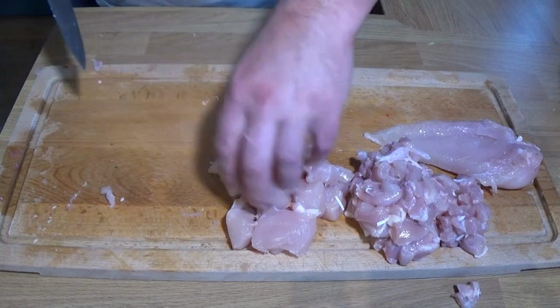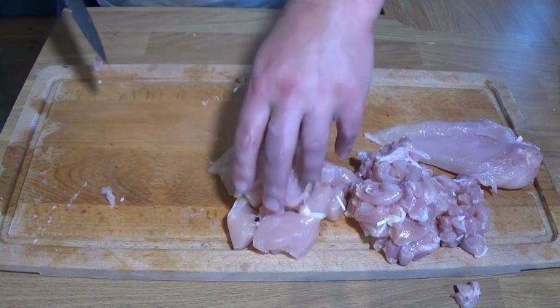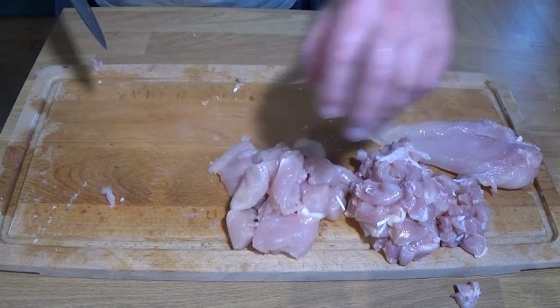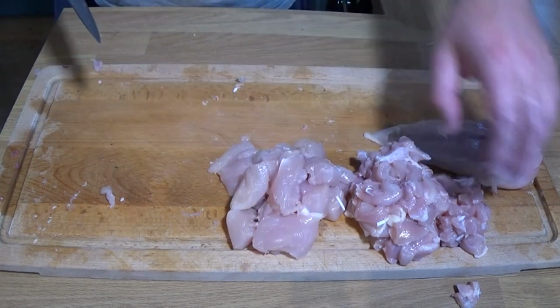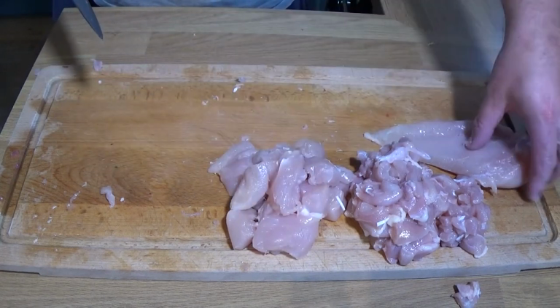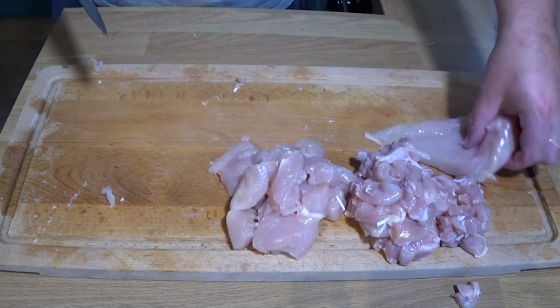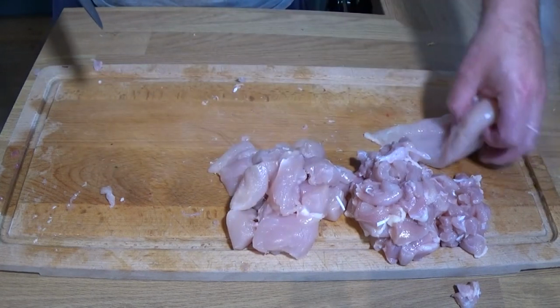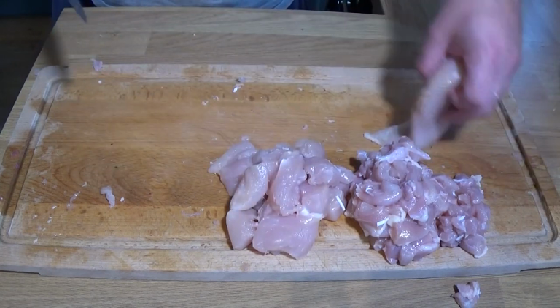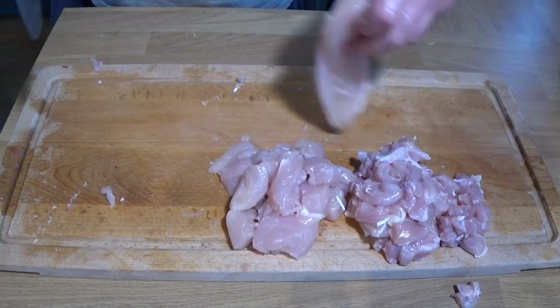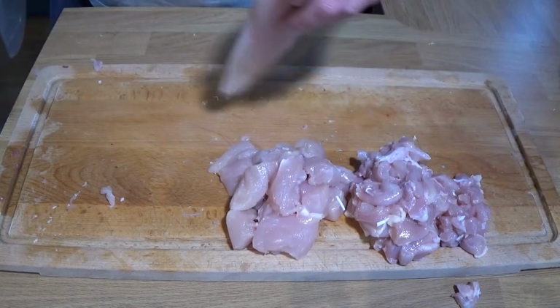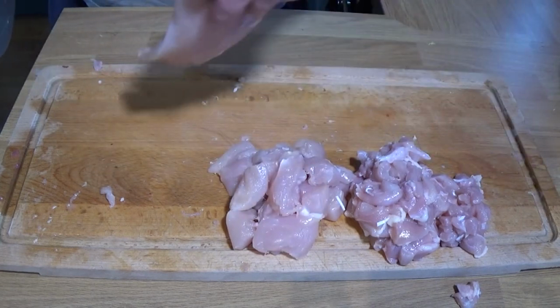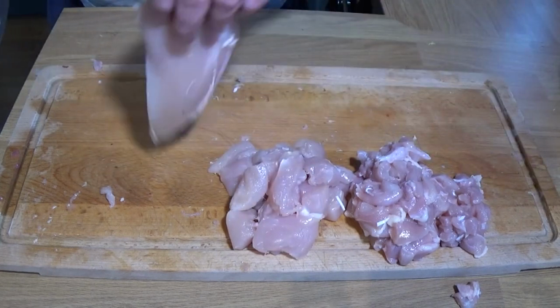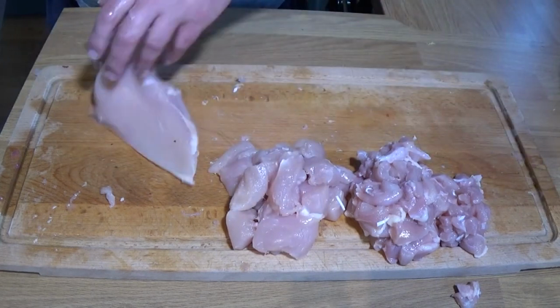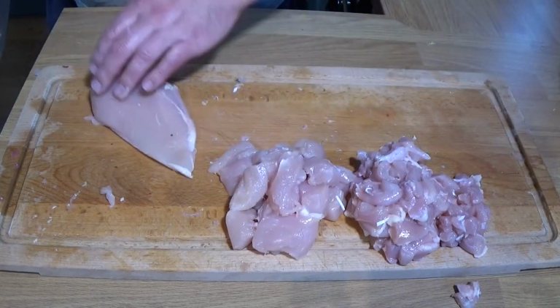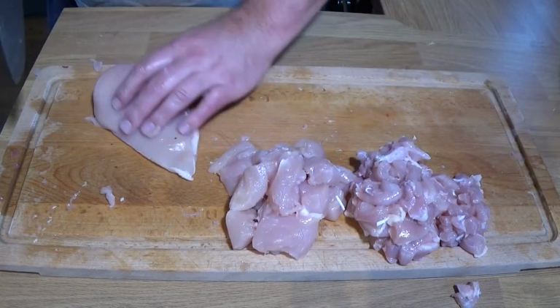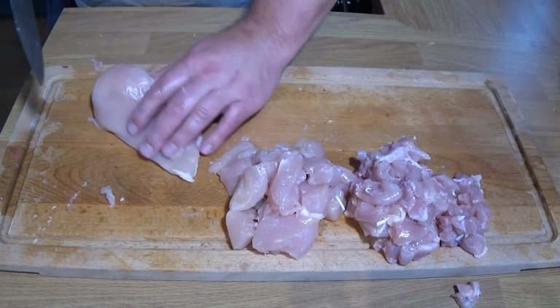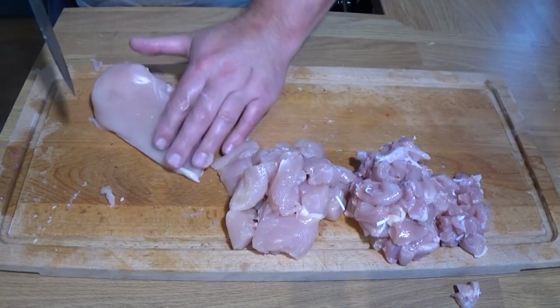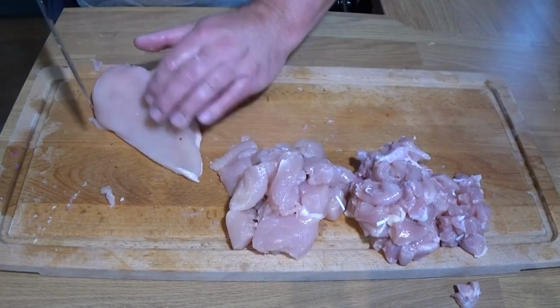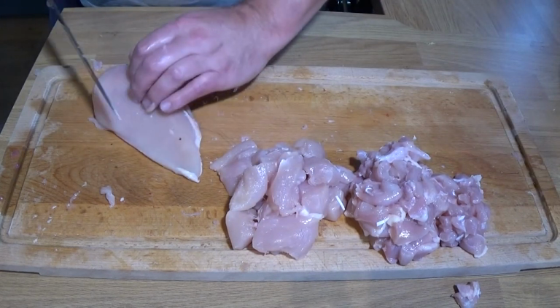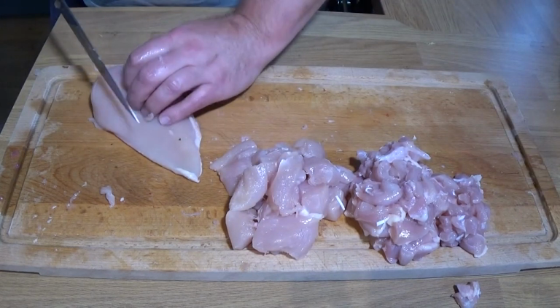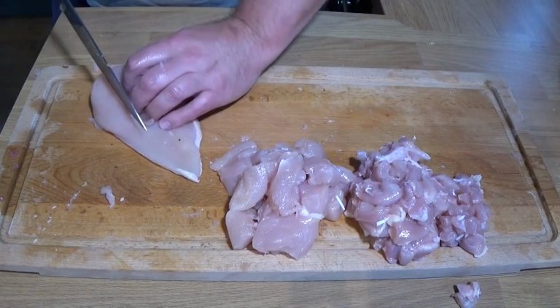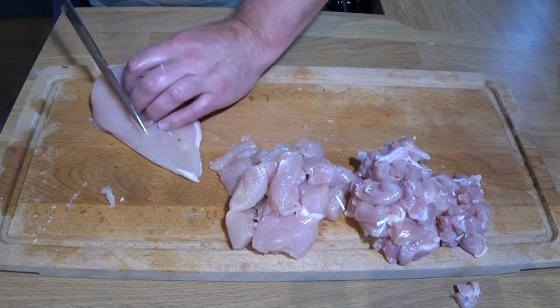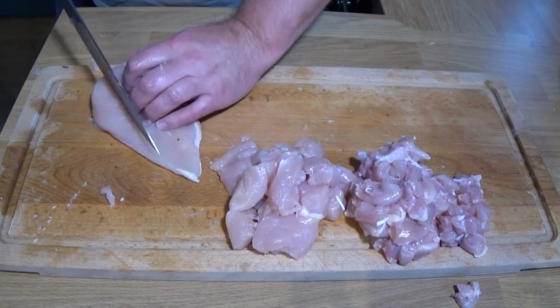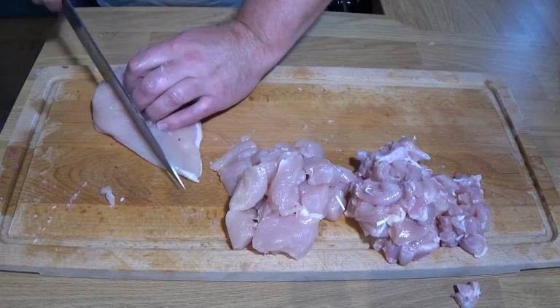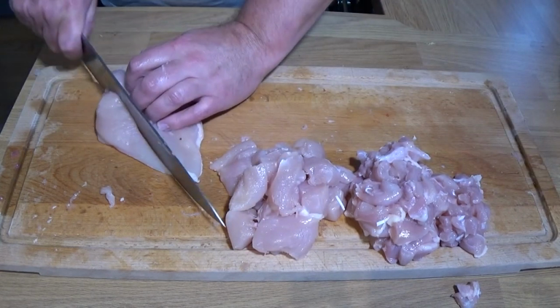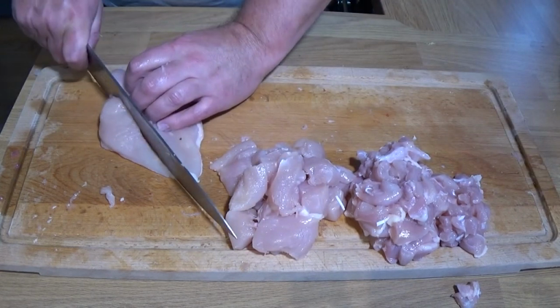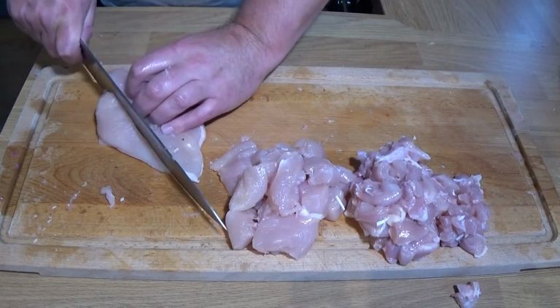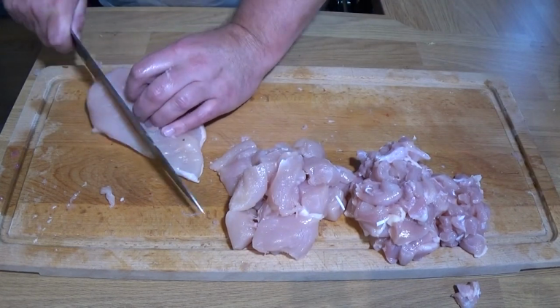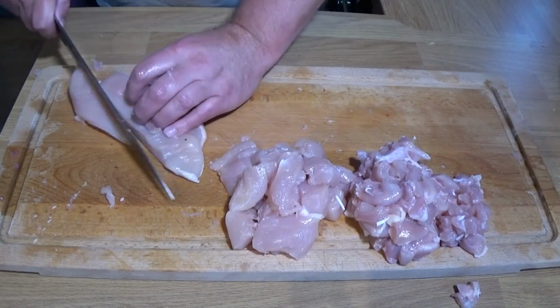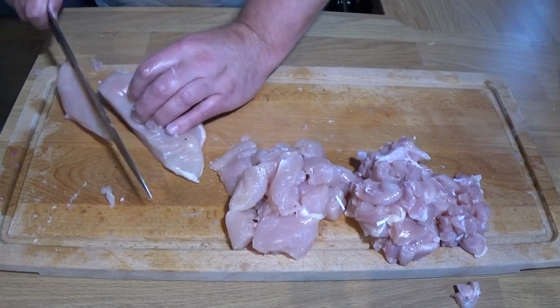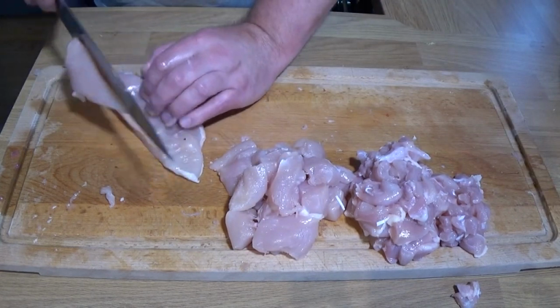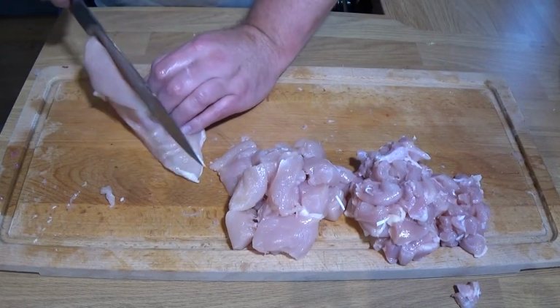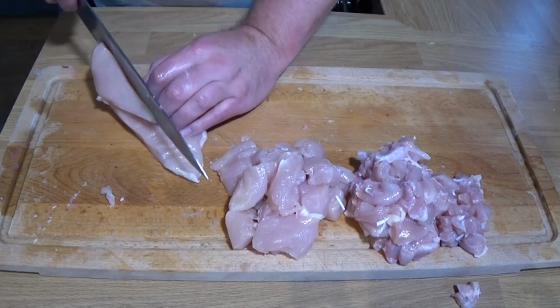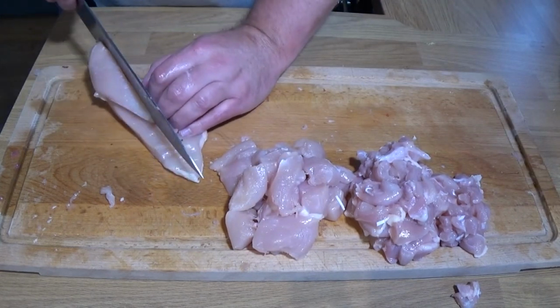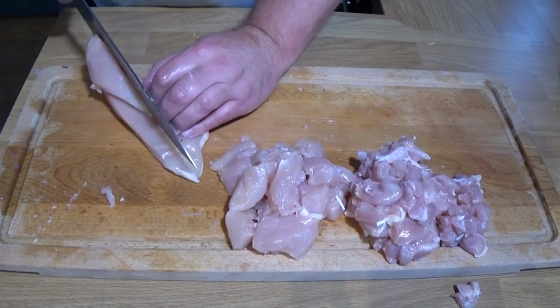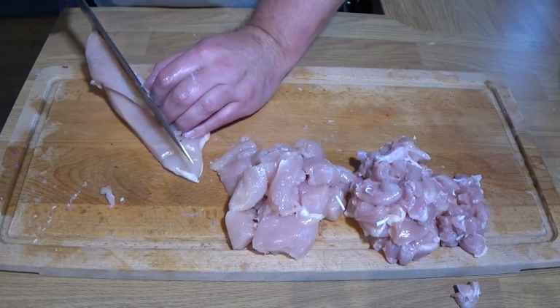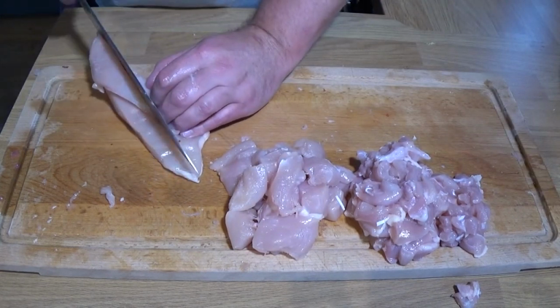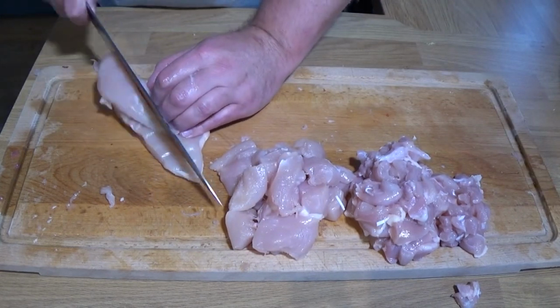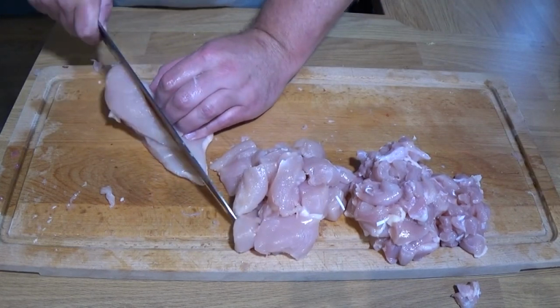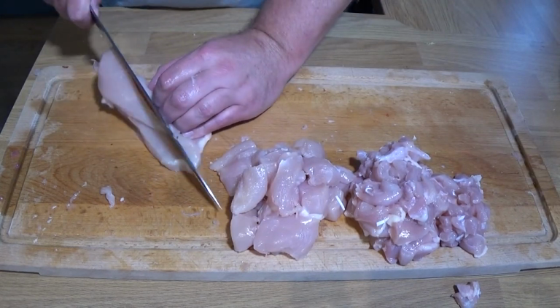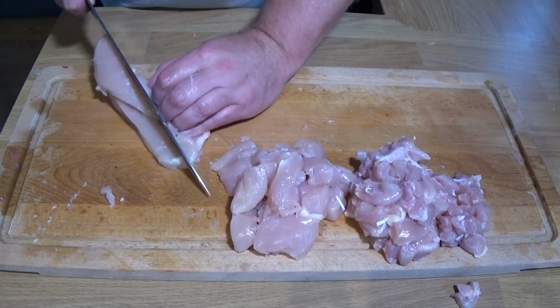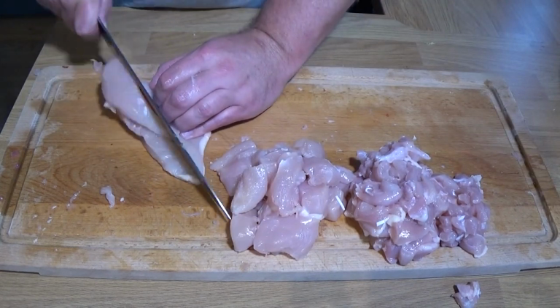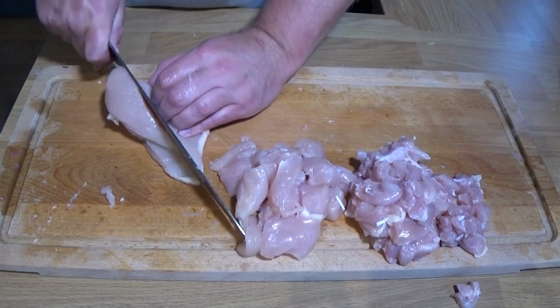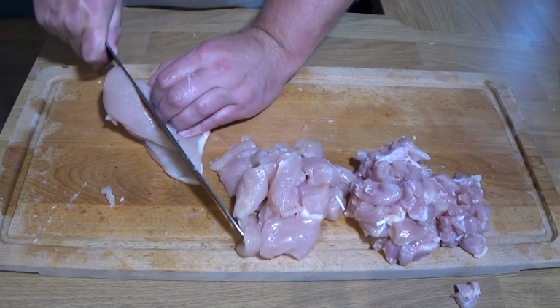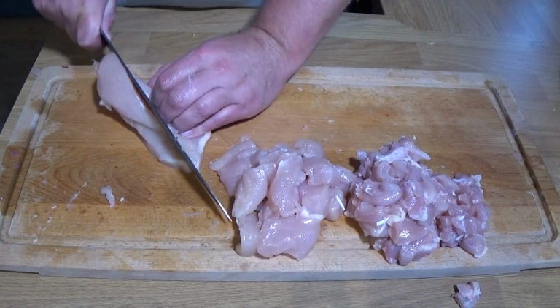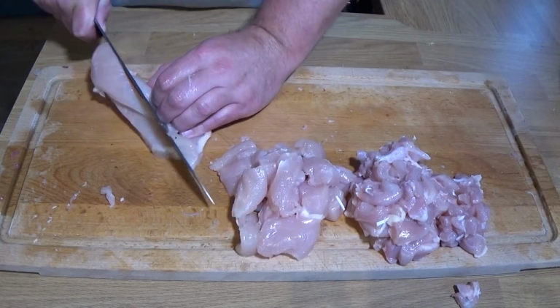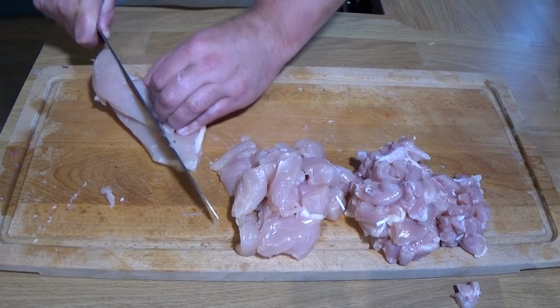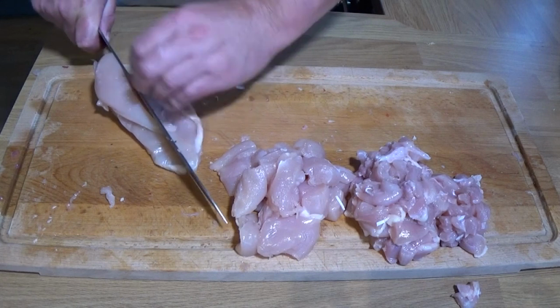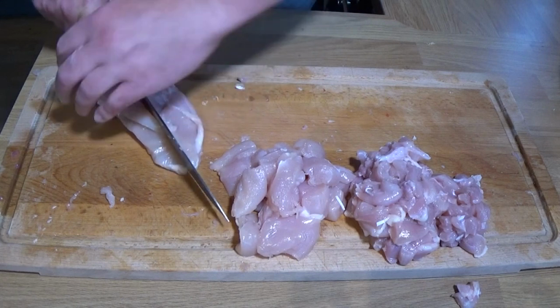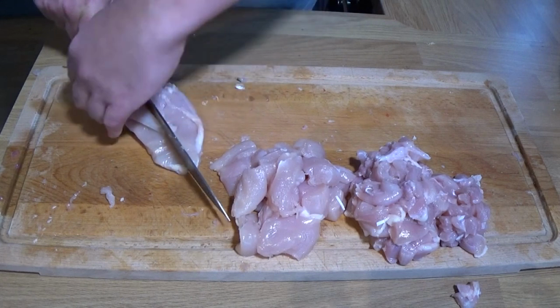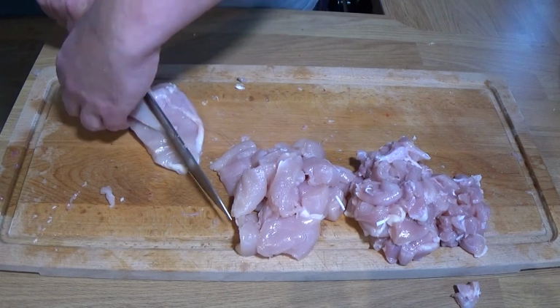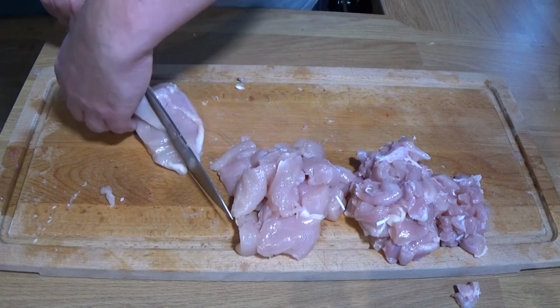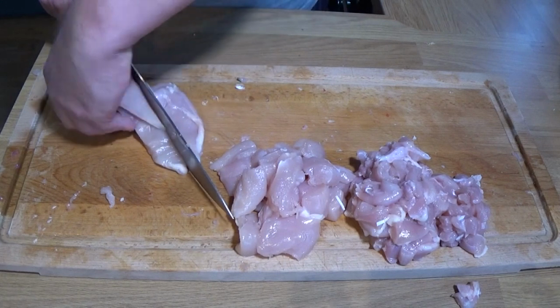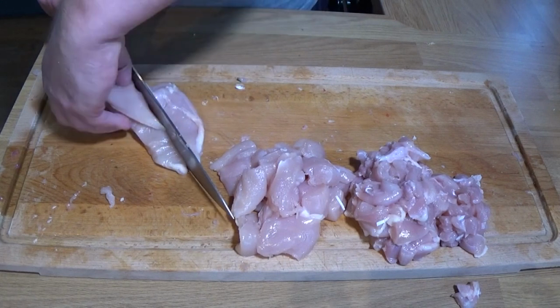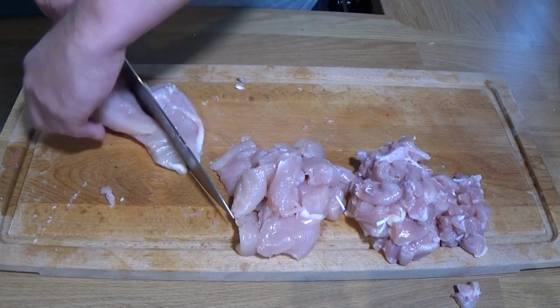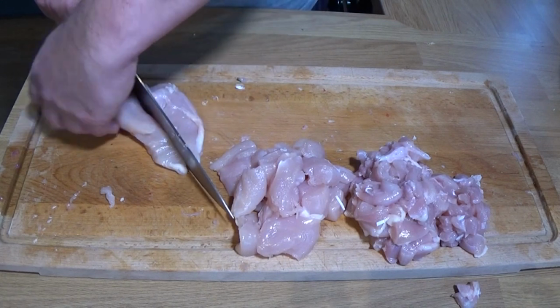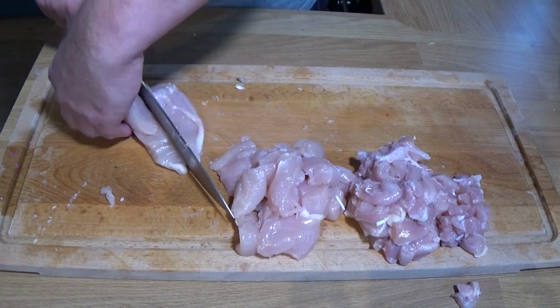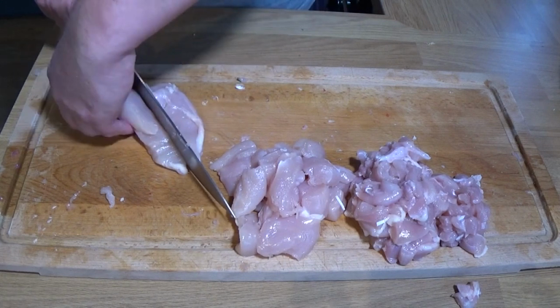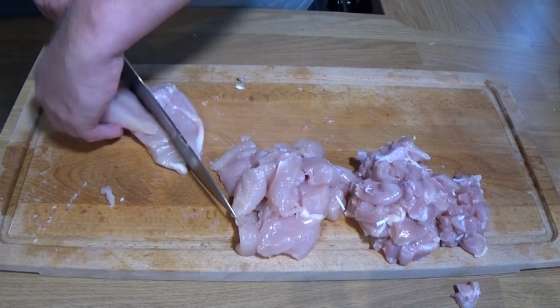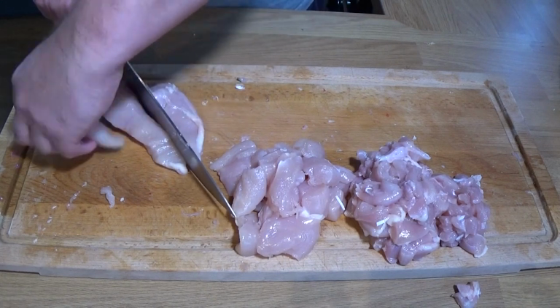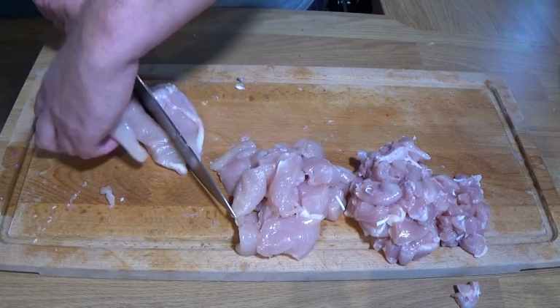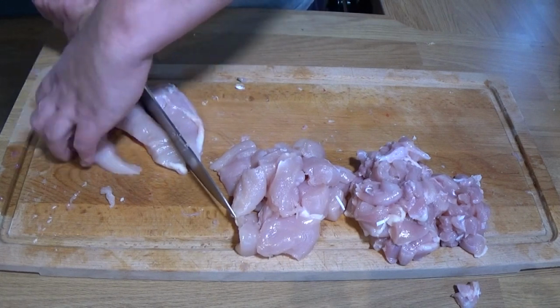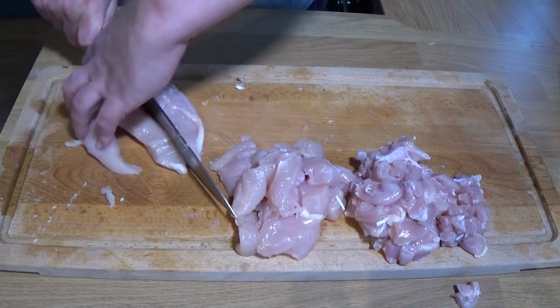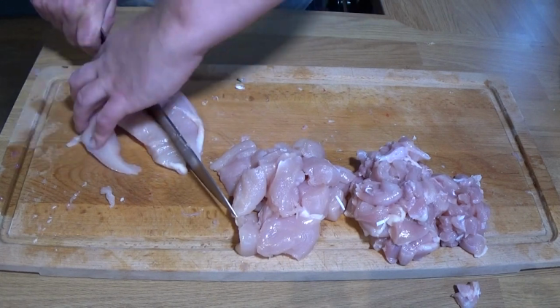That was the fillet from the breast and then I'm going to cut the rest of it into strips — nice large pieces.